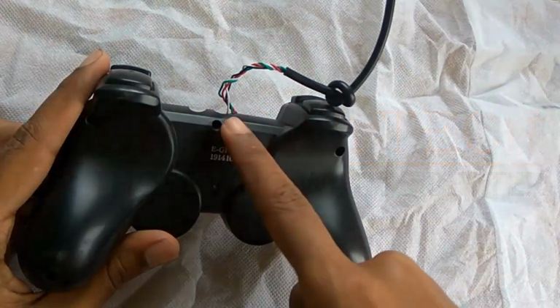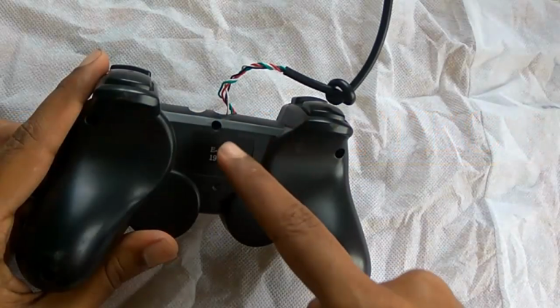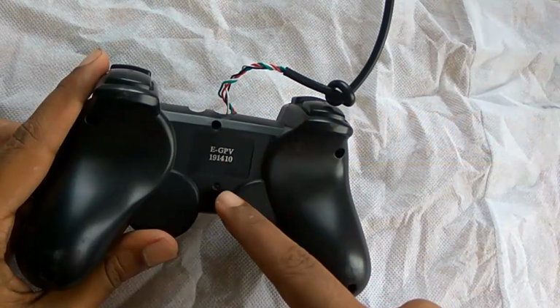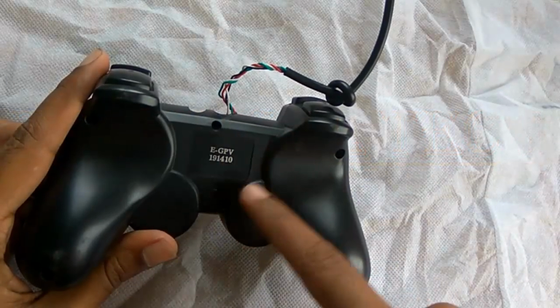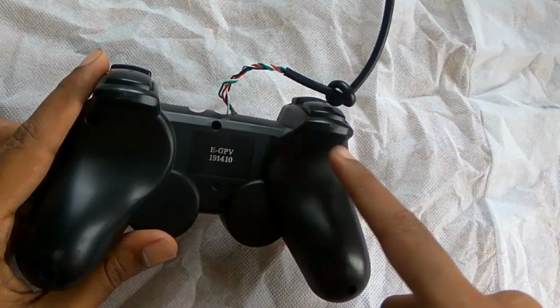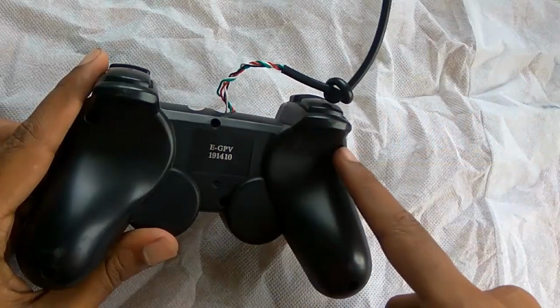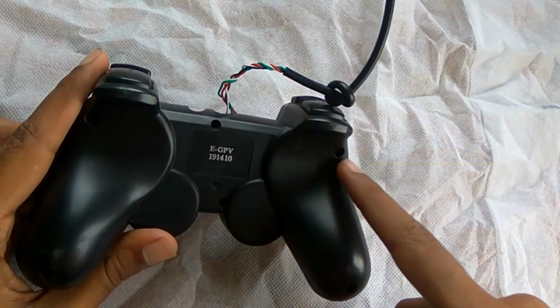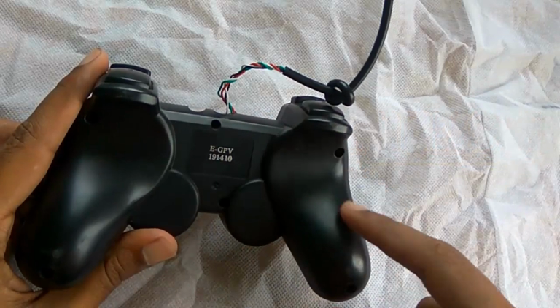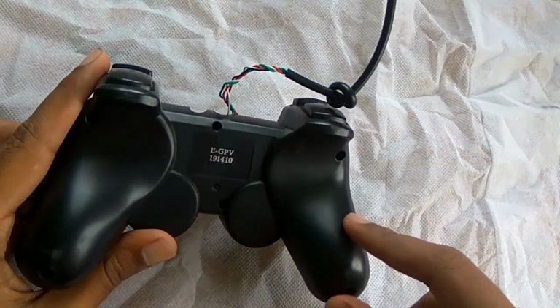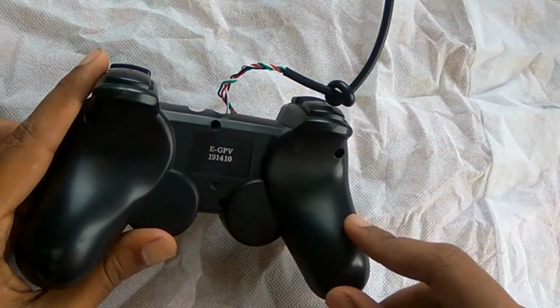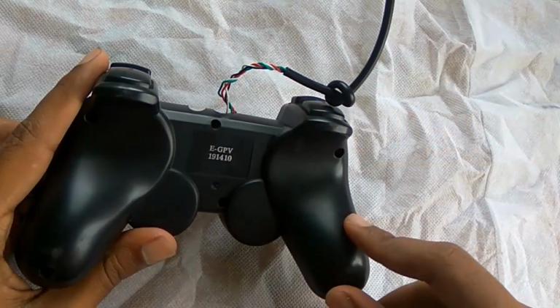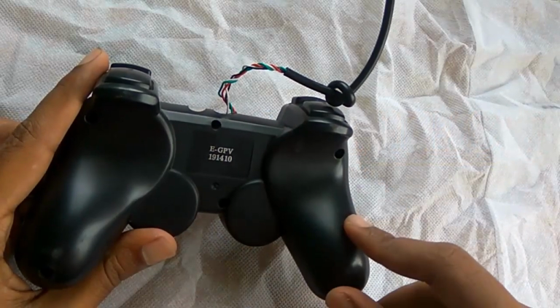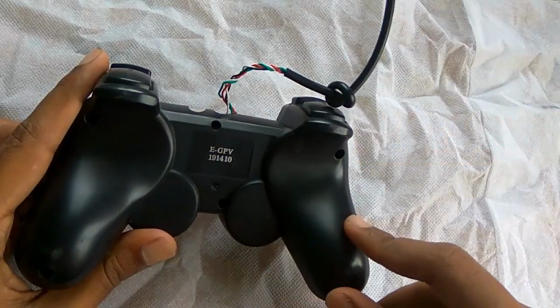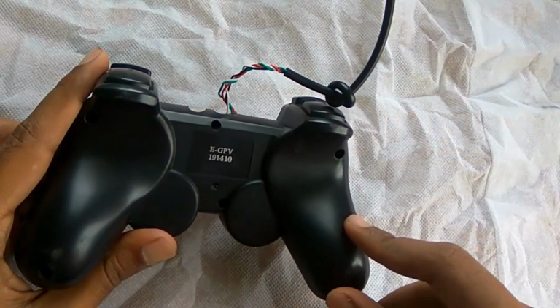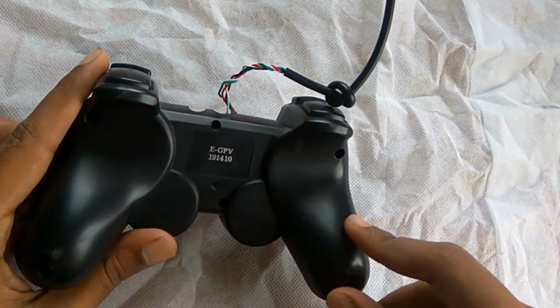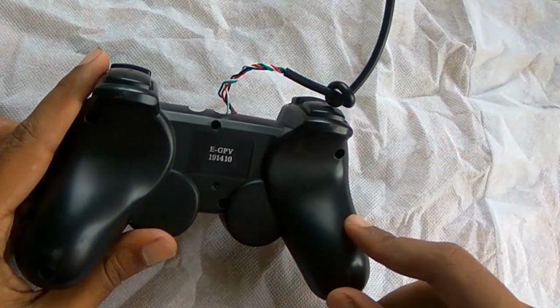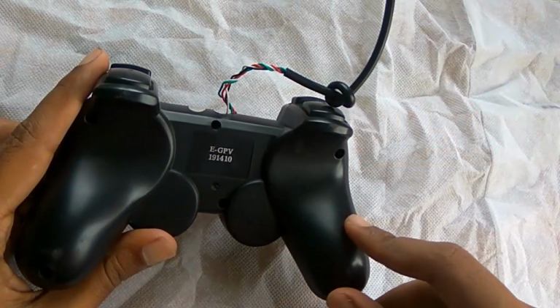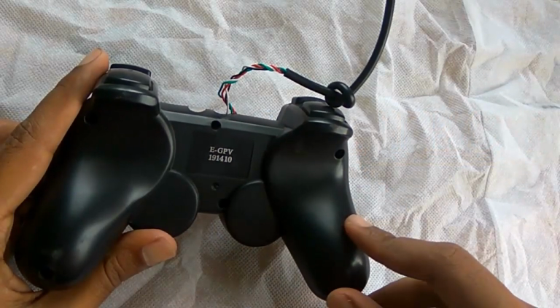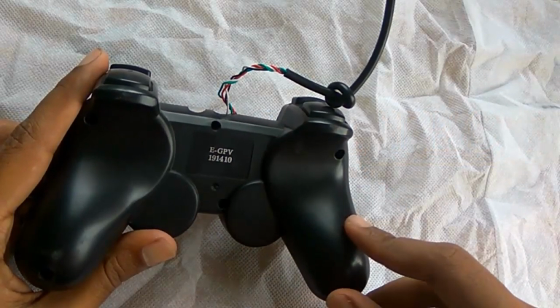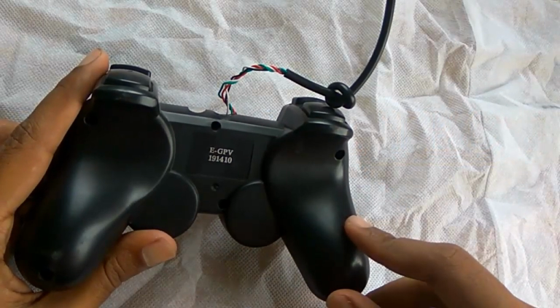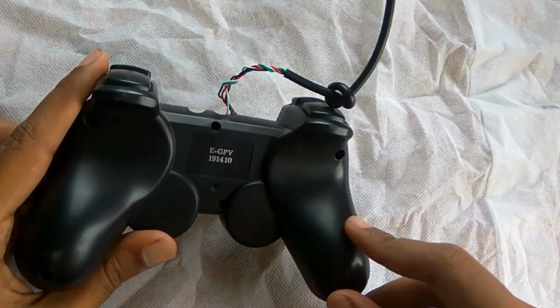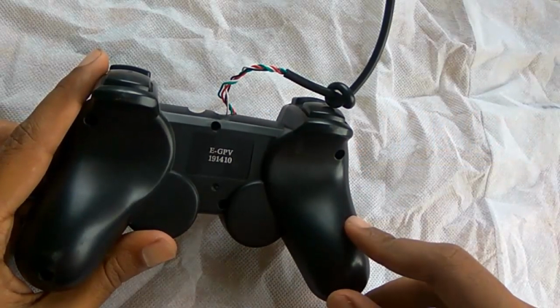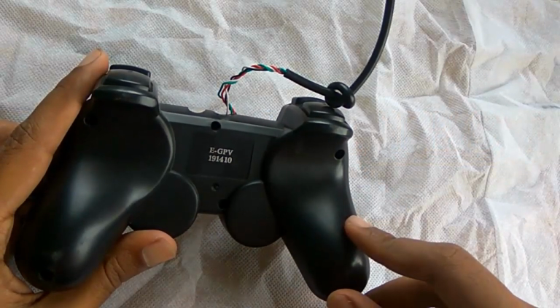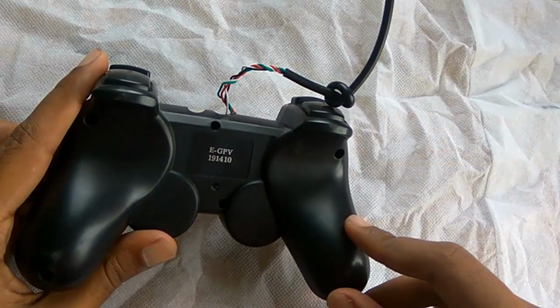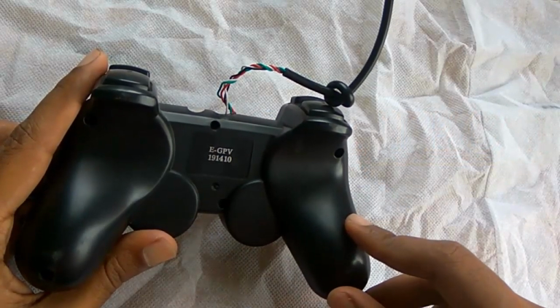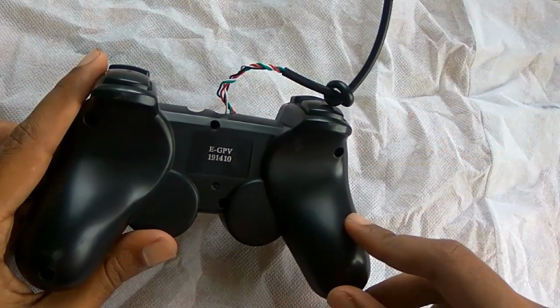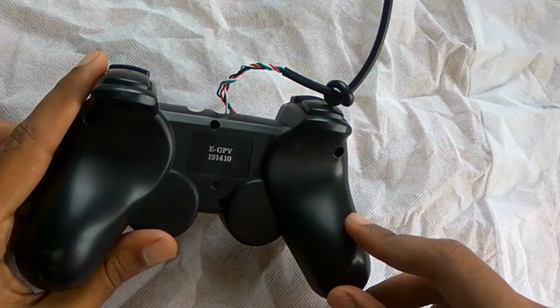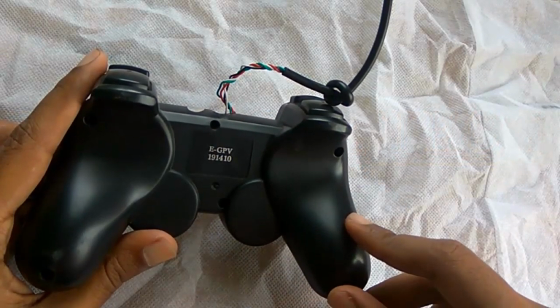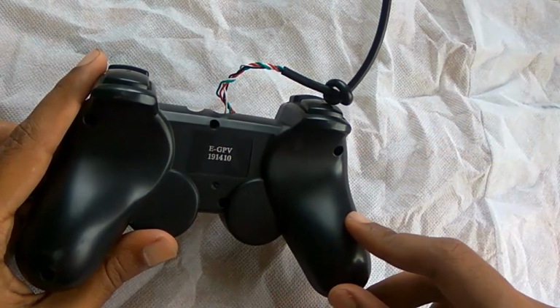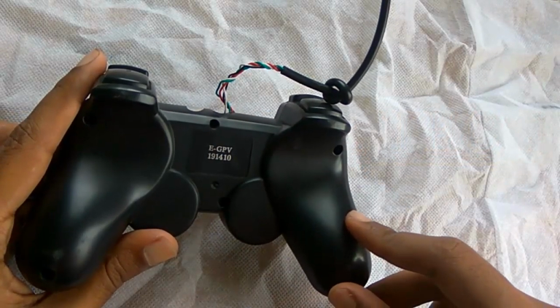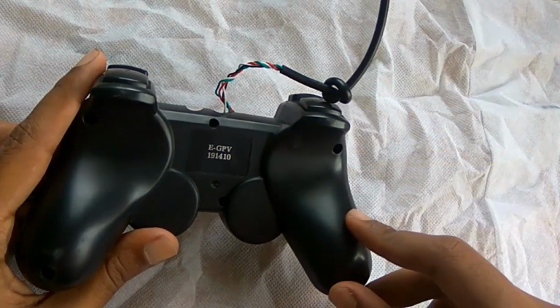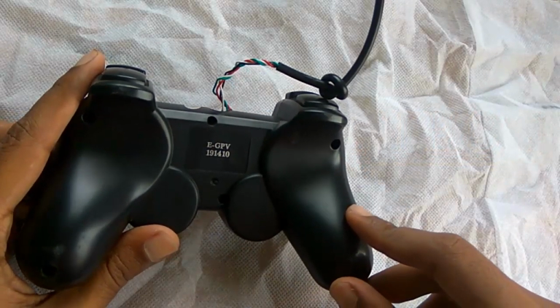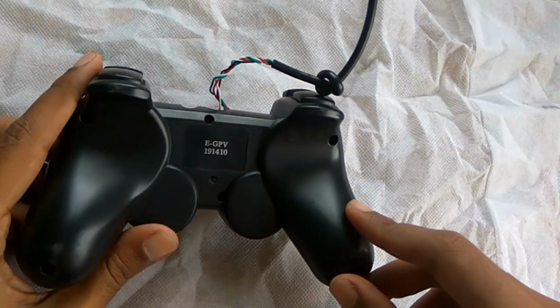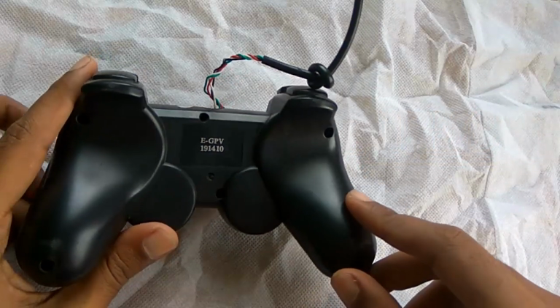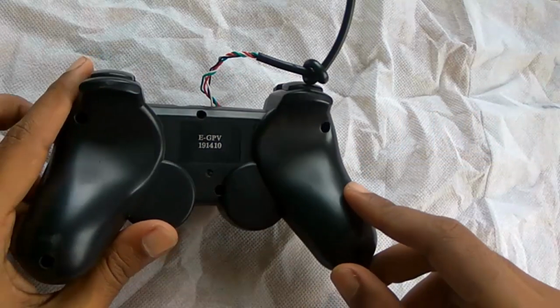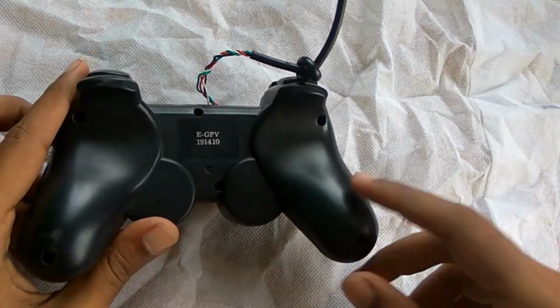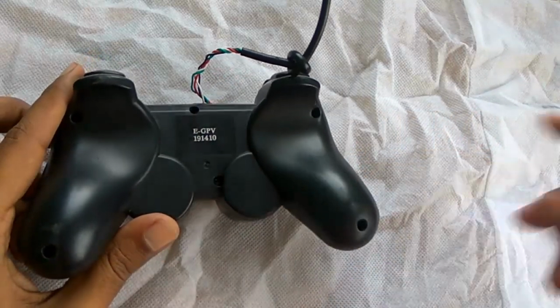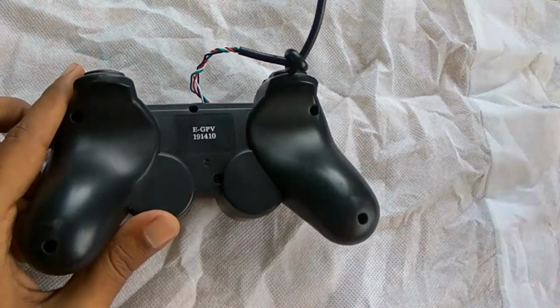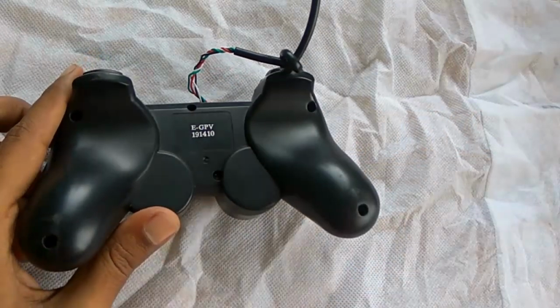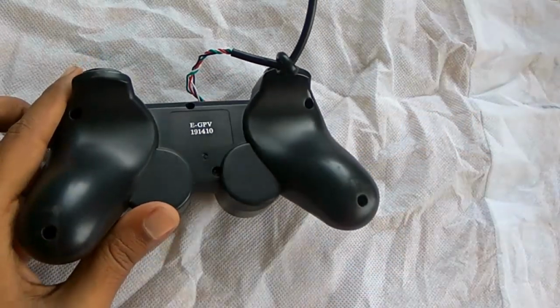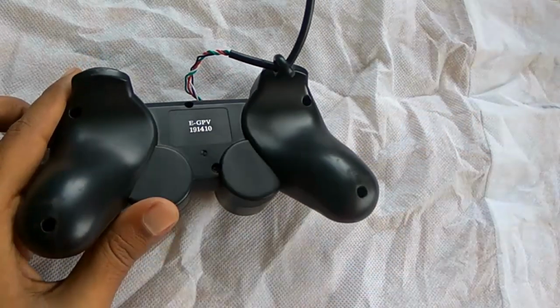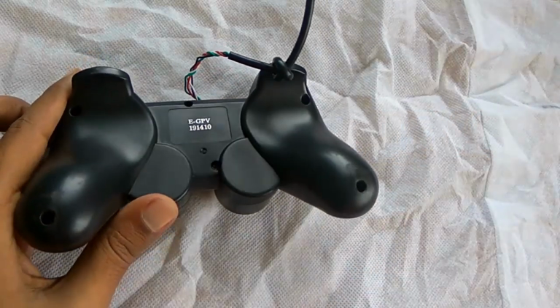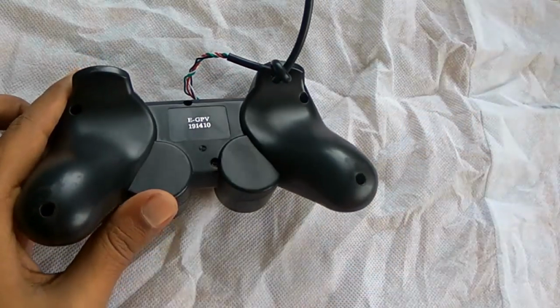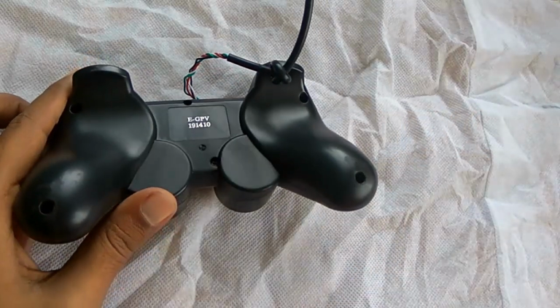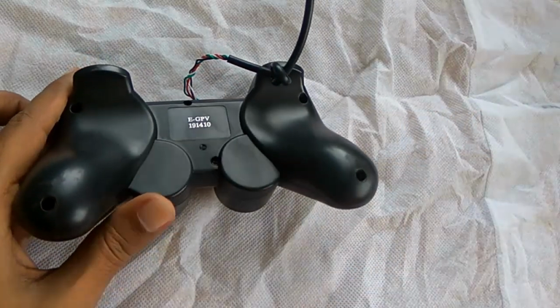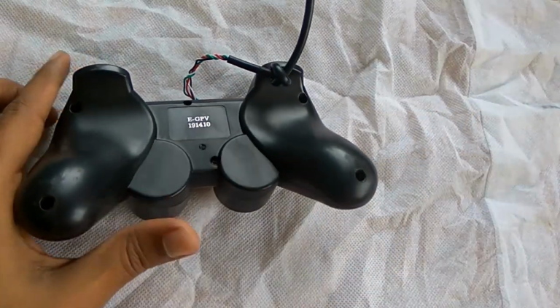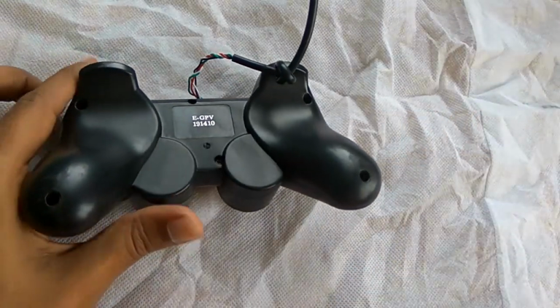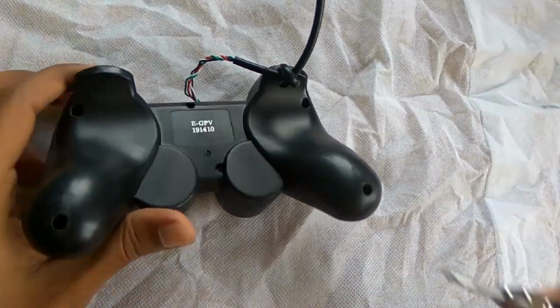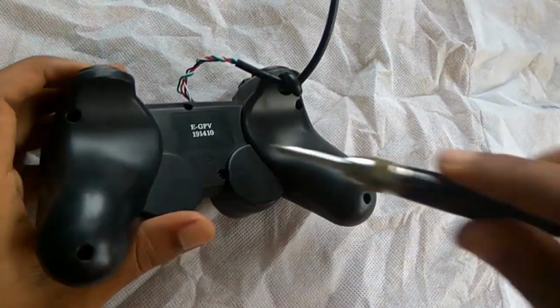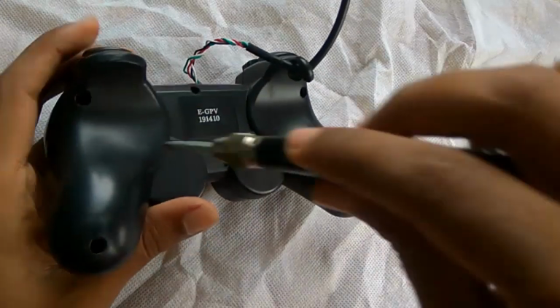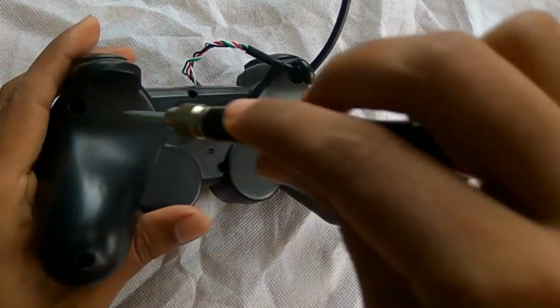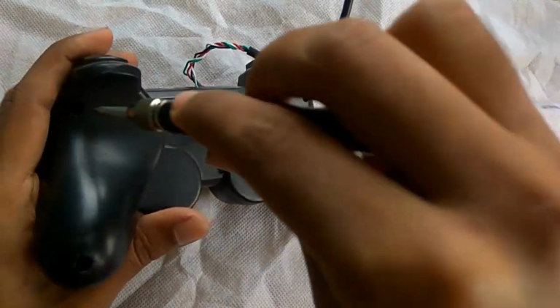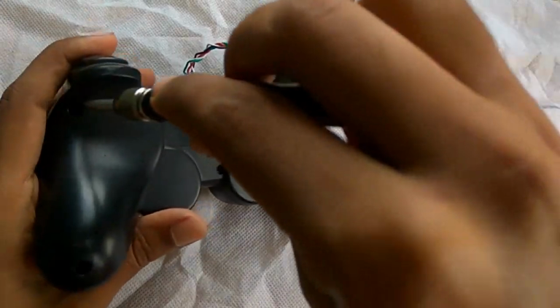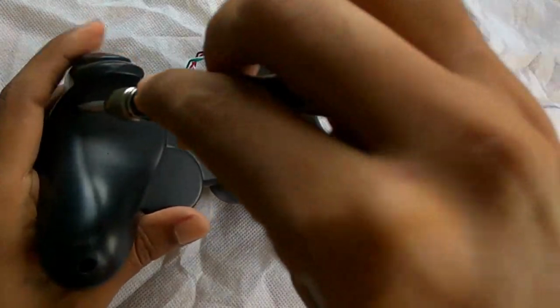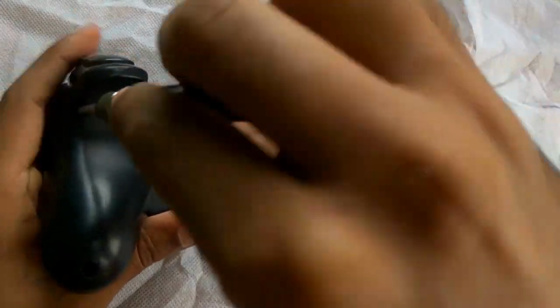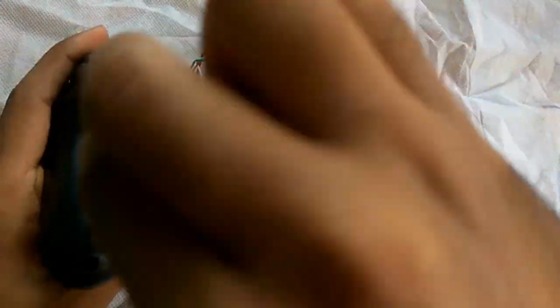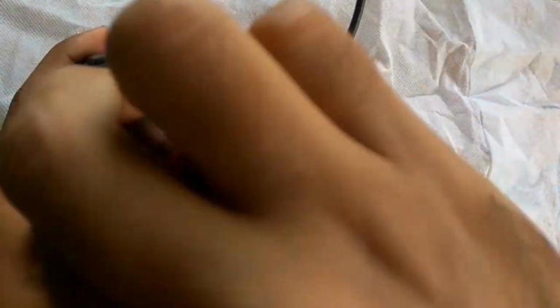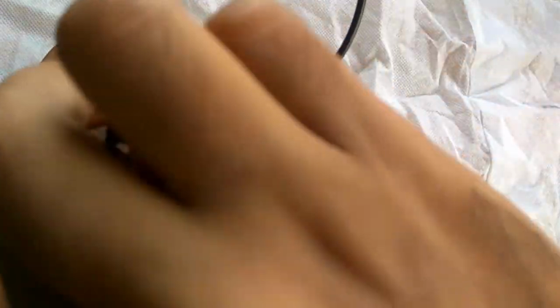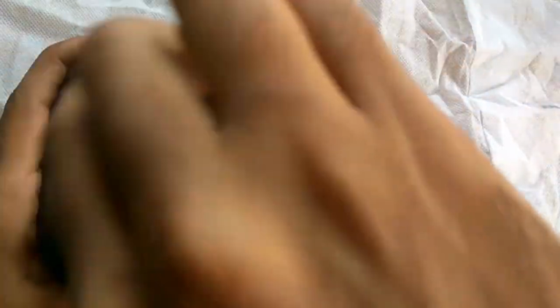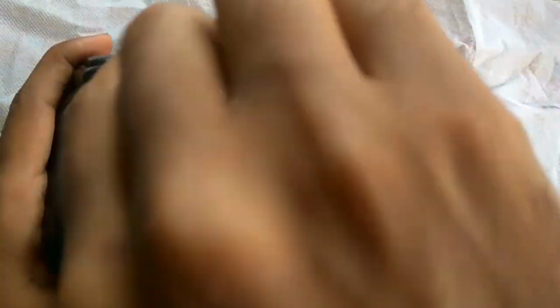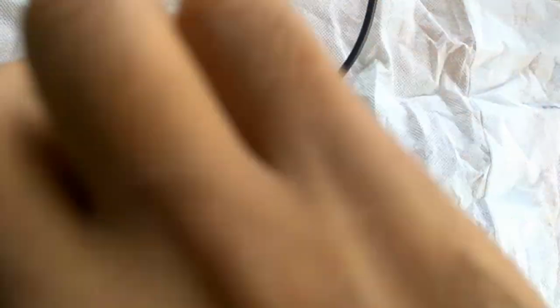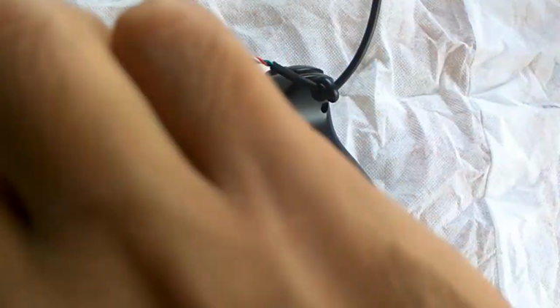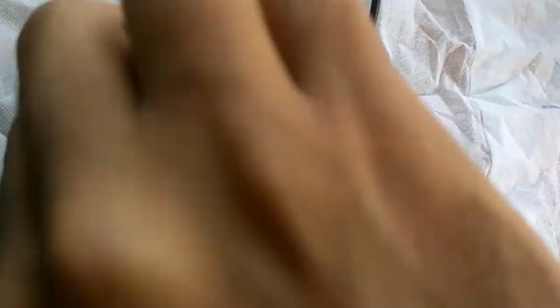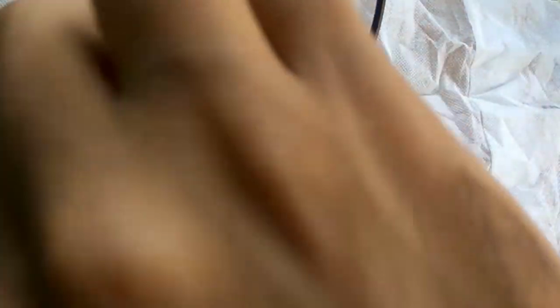First of all, remove all the screws available on your gamepad. Here you can see there are currently 6 screws, so I am going to remove them now.